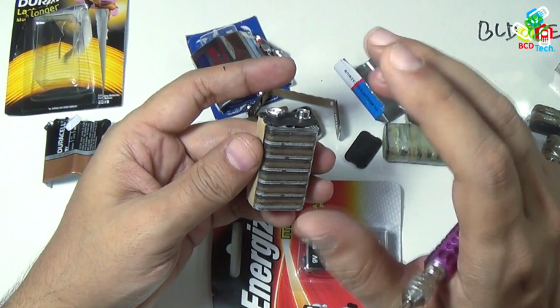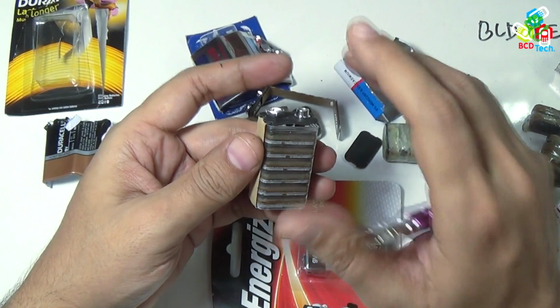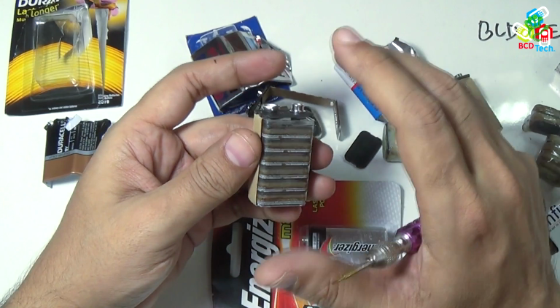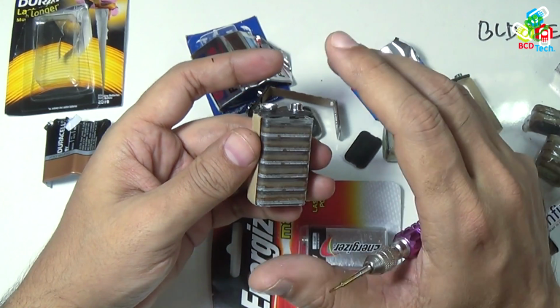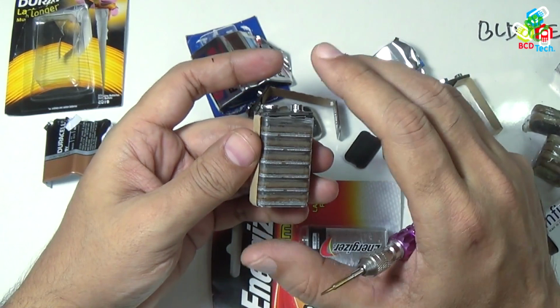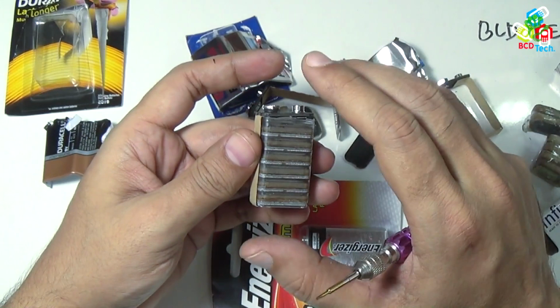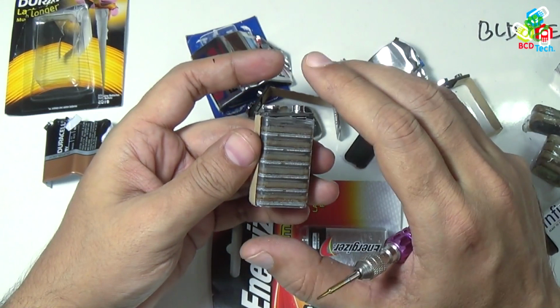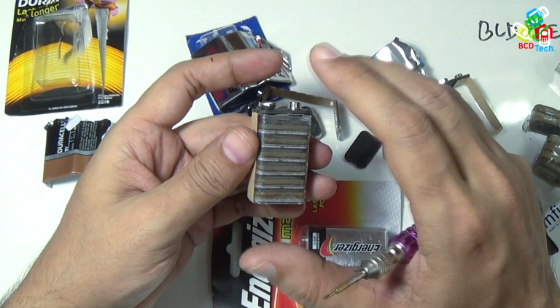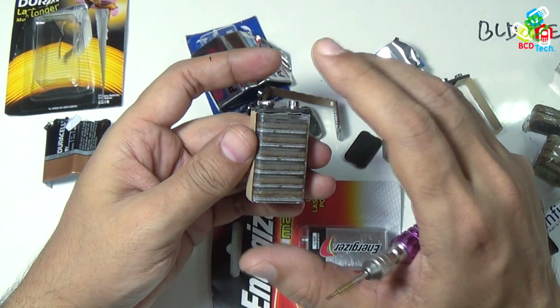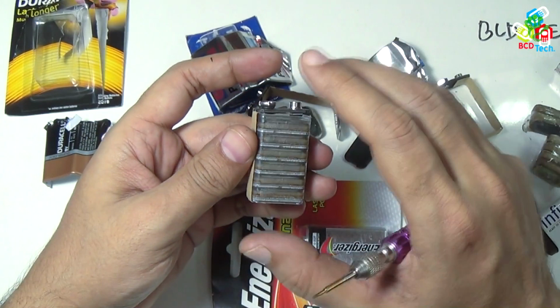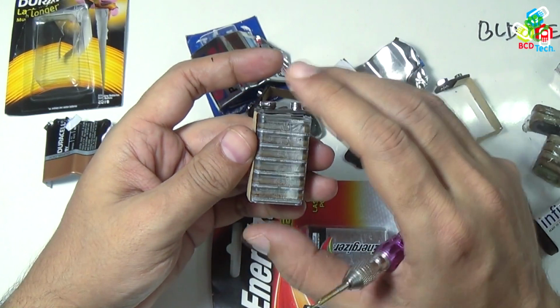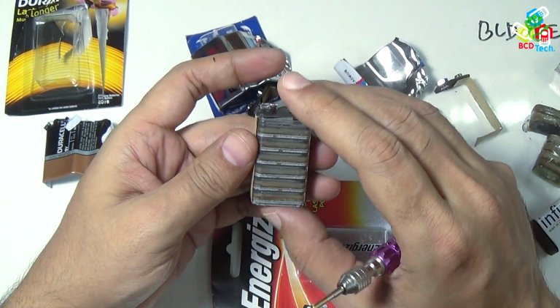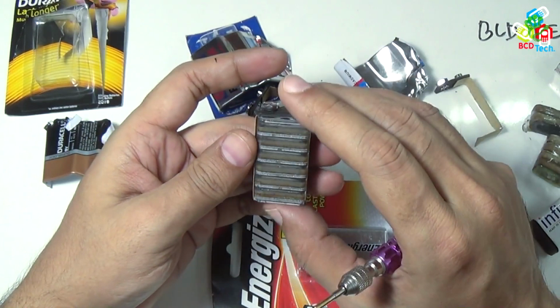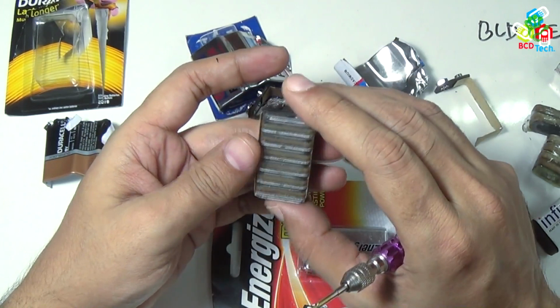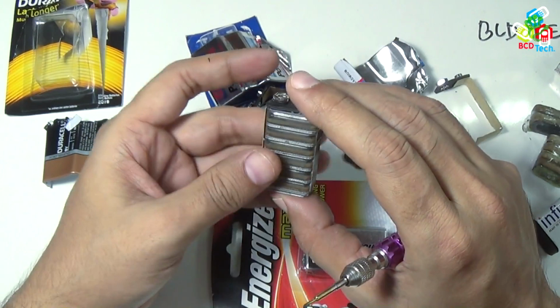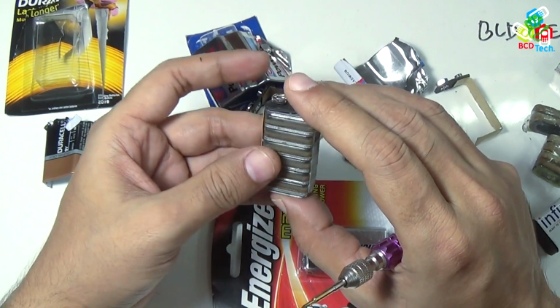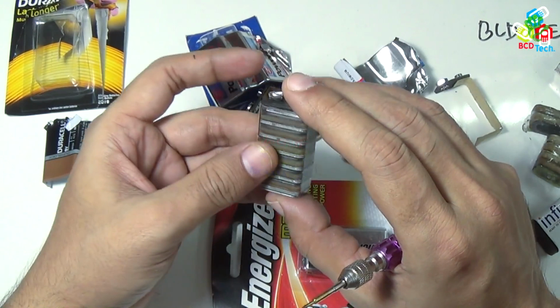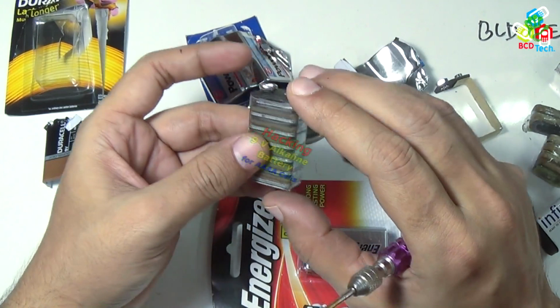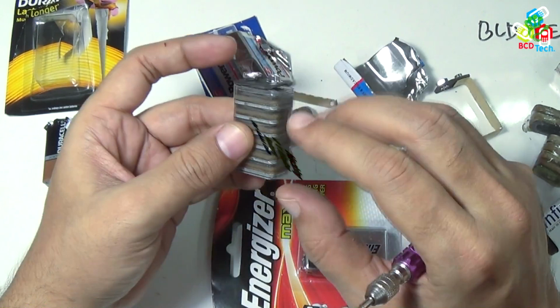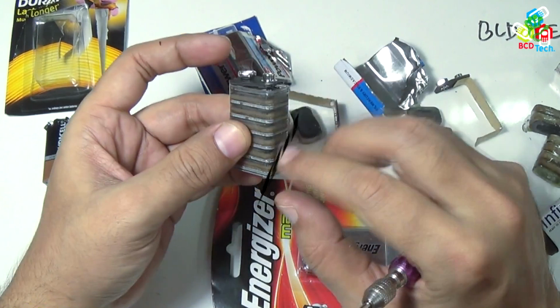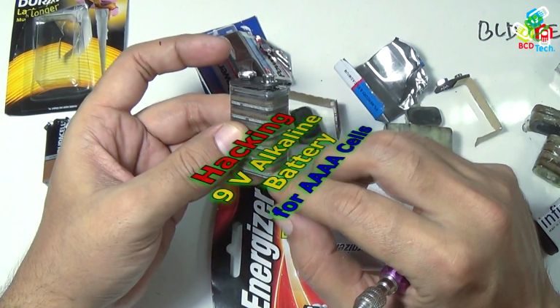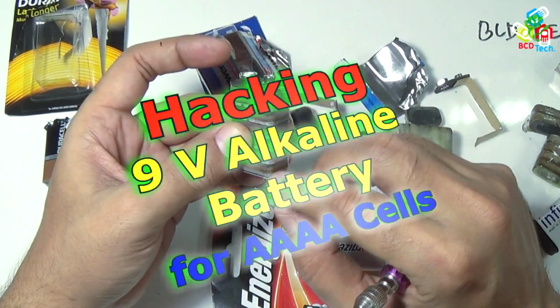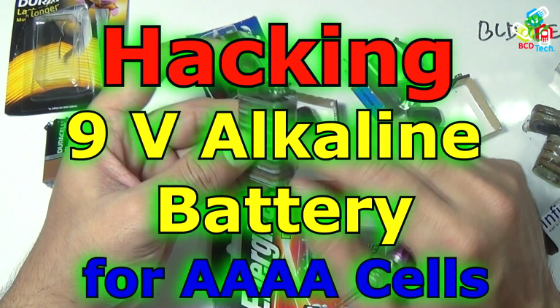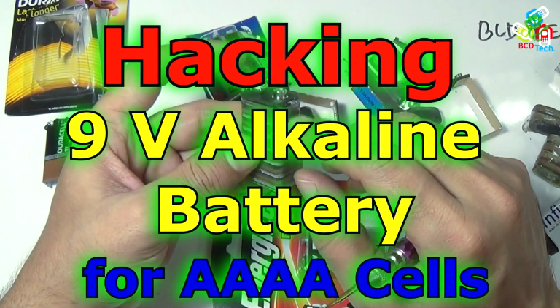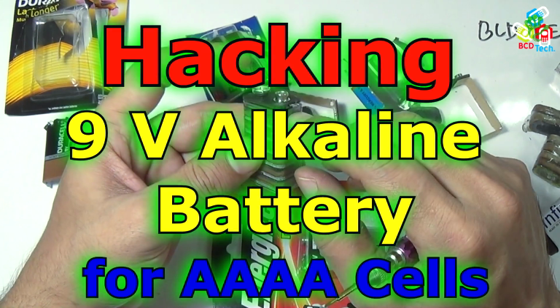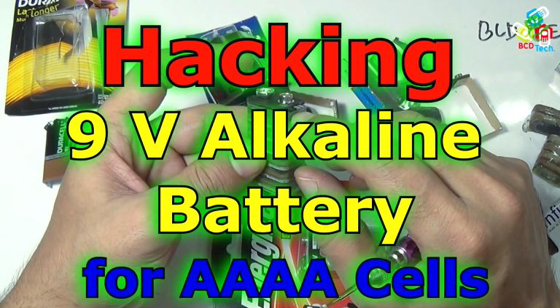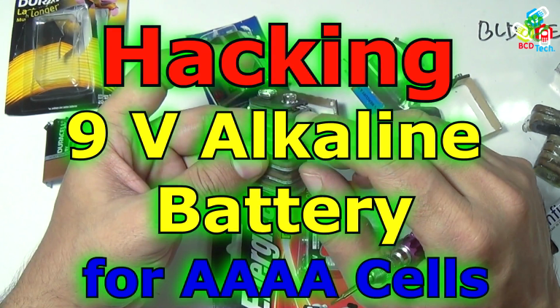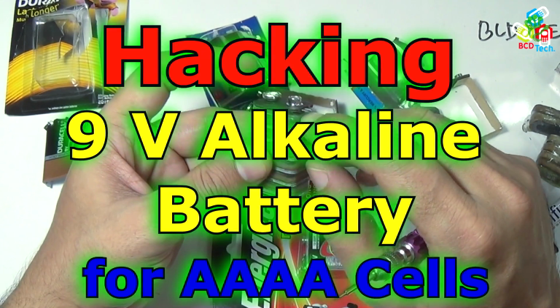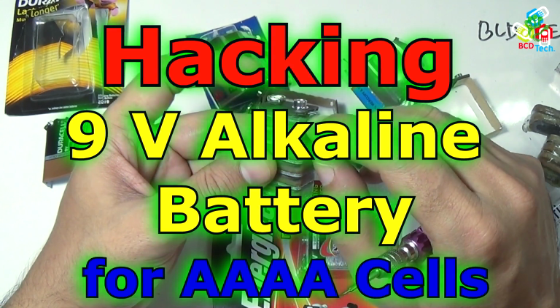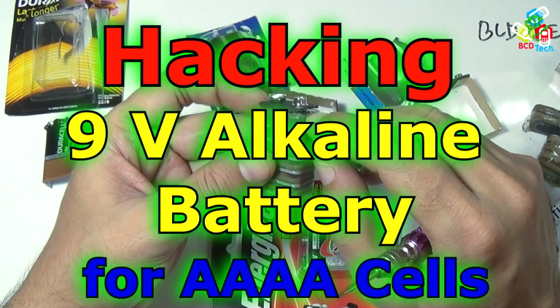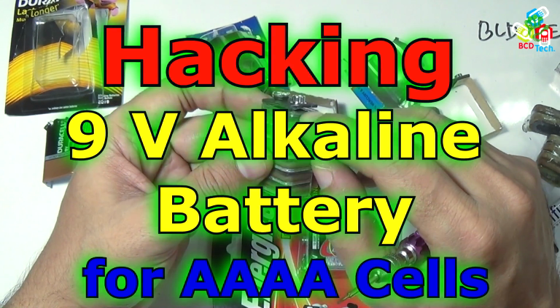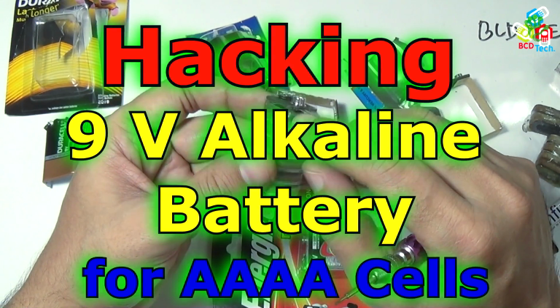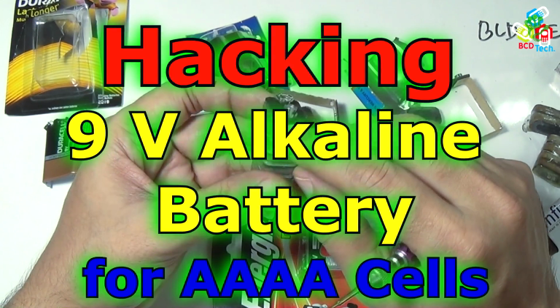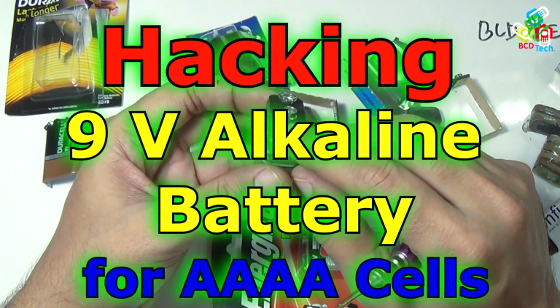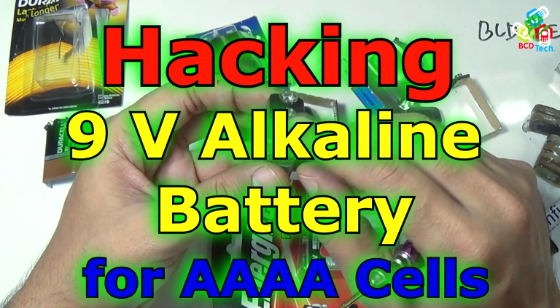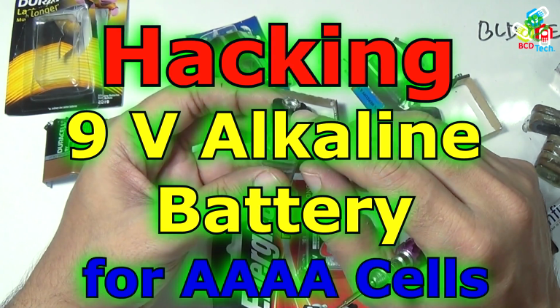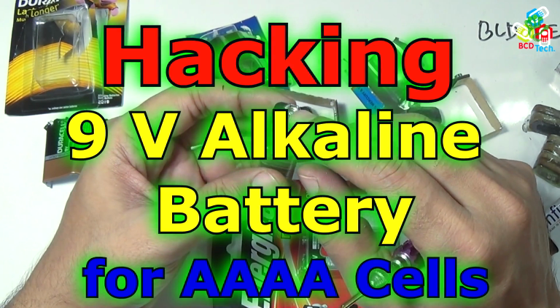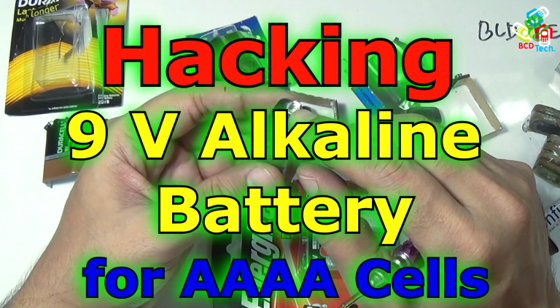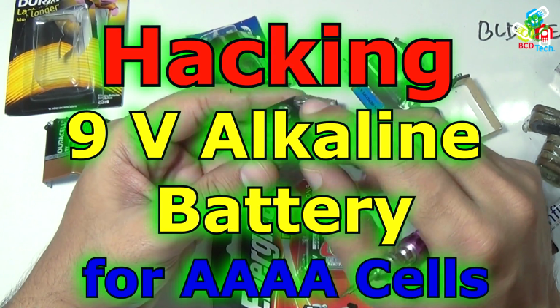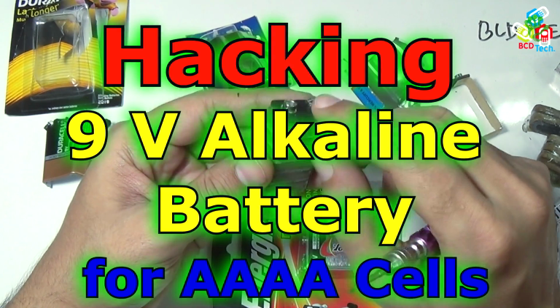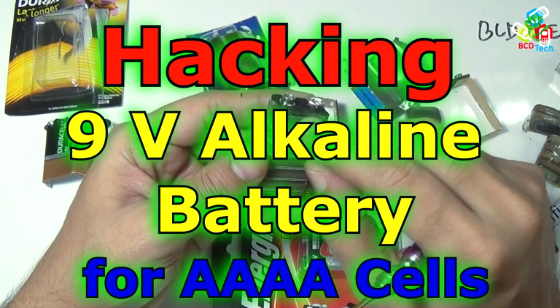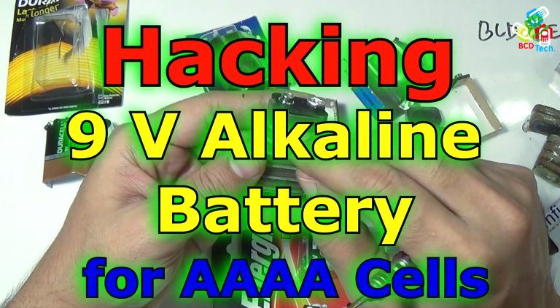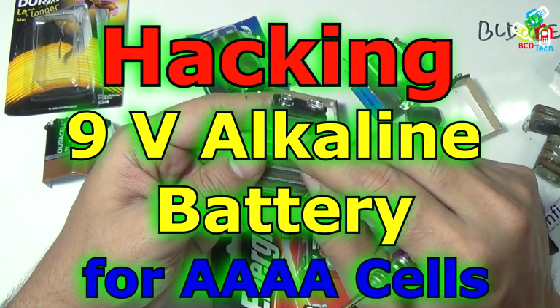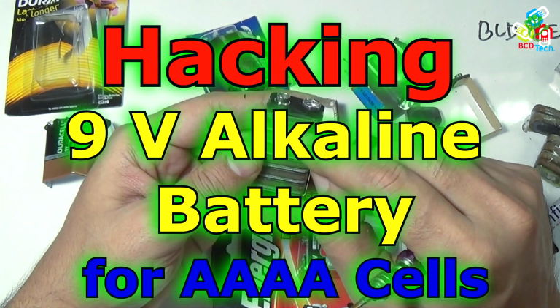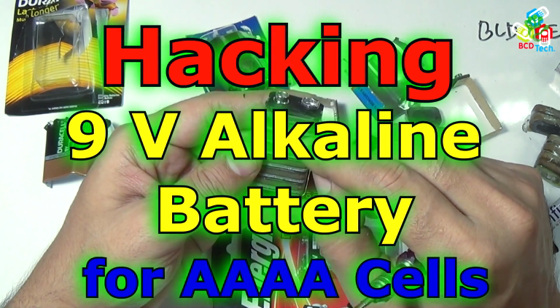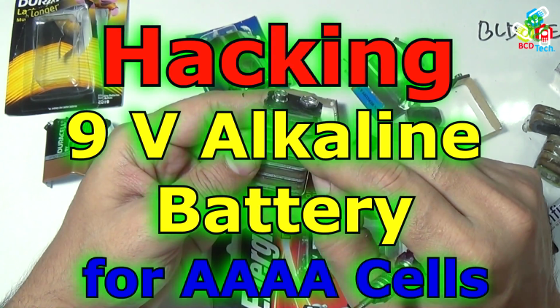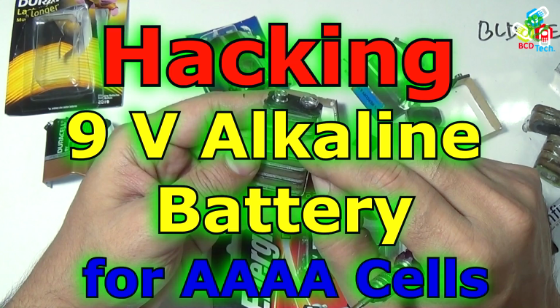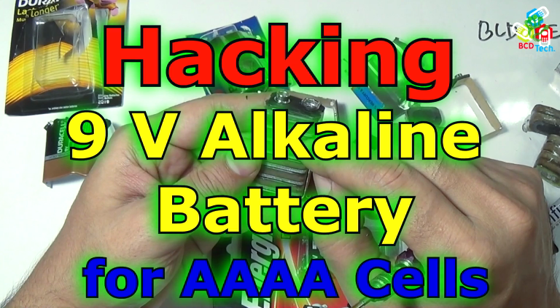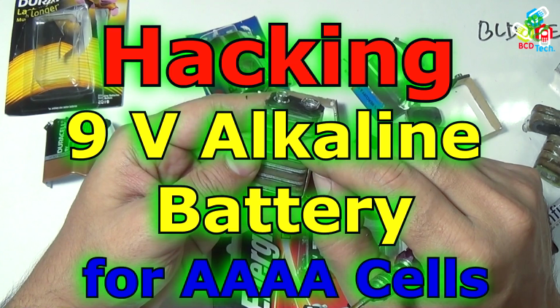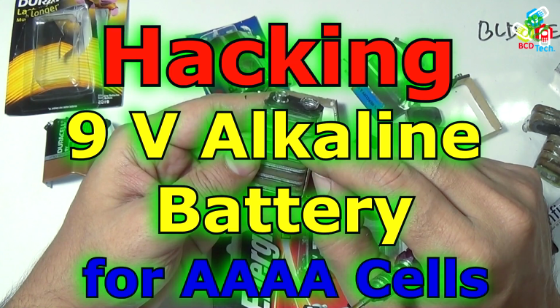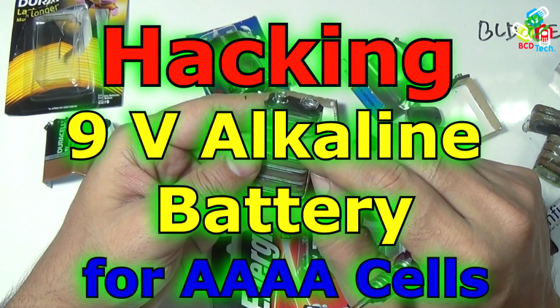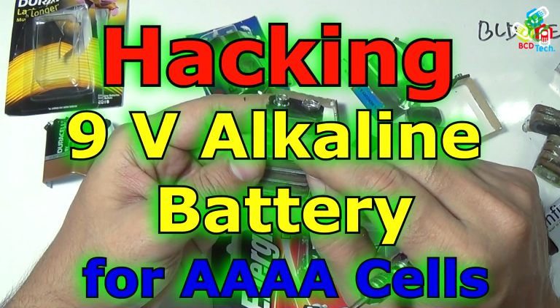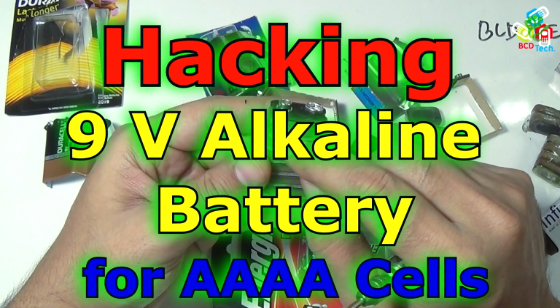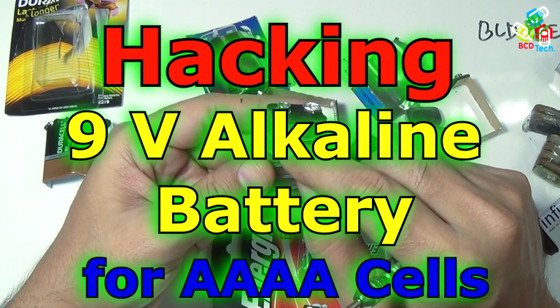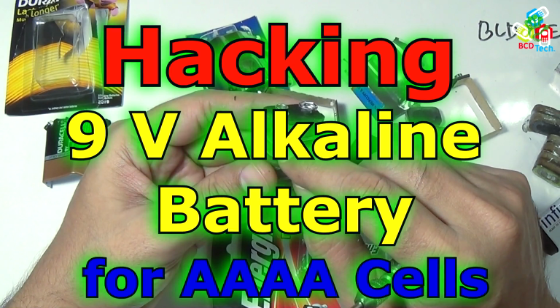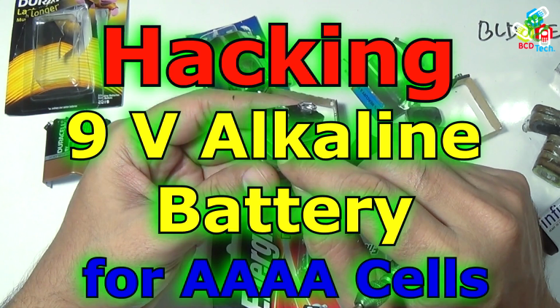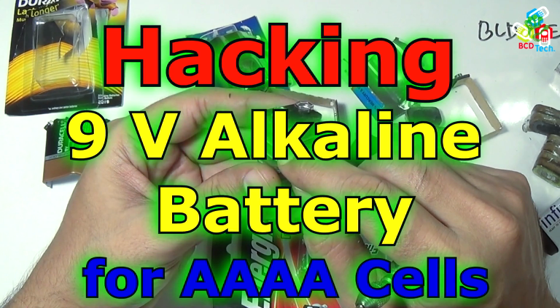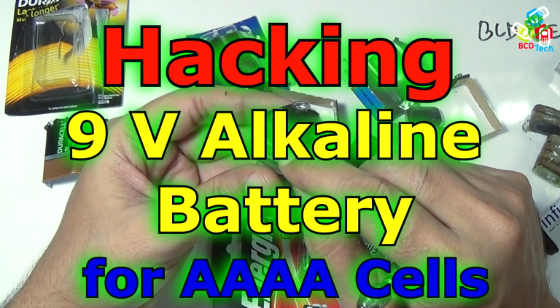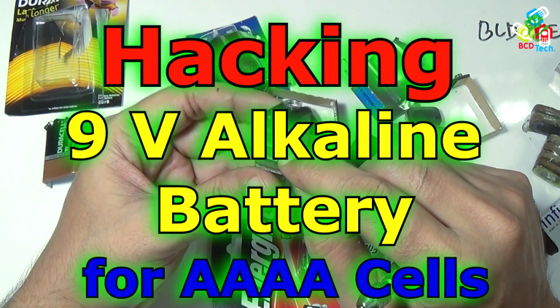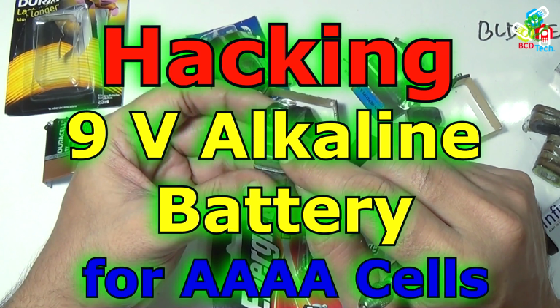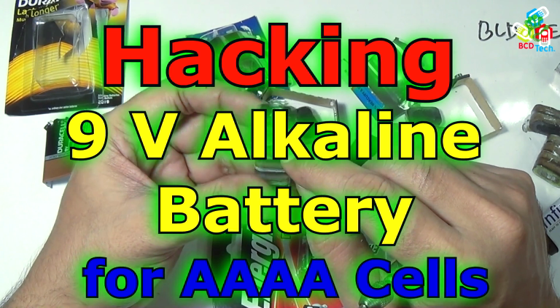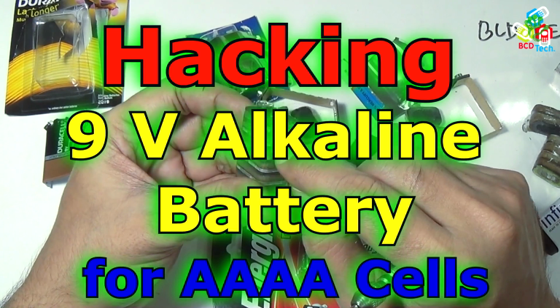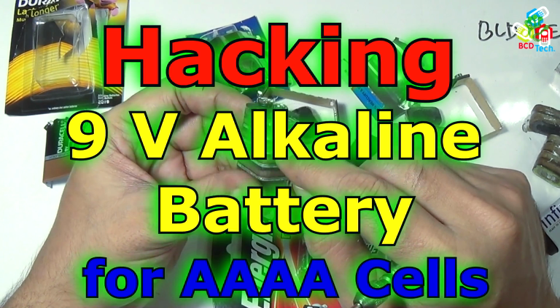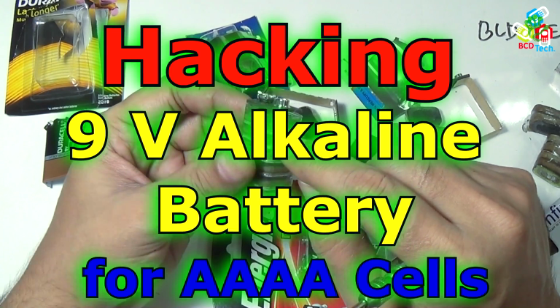Hello friends, here is Dr. BC, and today in this video episode I am going to show you the hacking of 9 volt alkaline batteries.